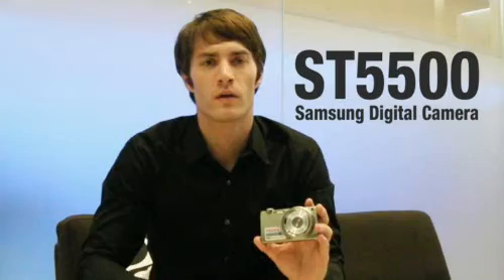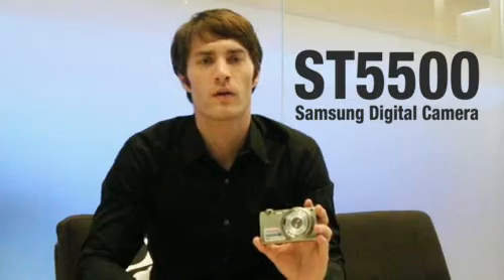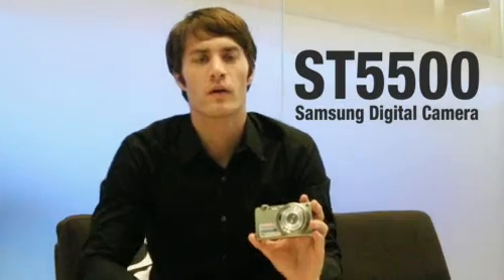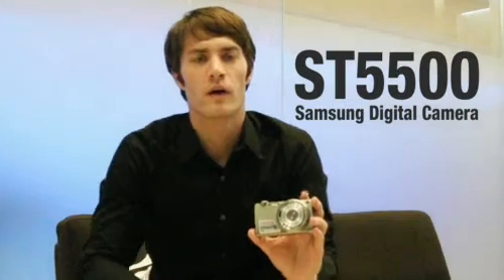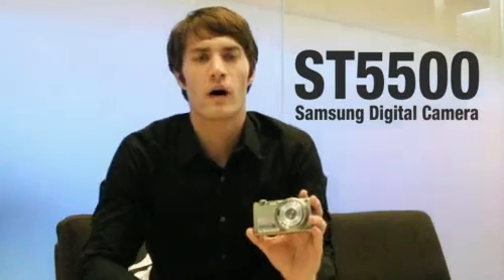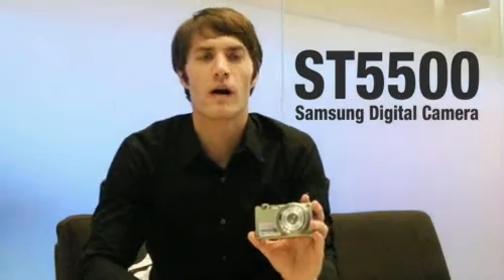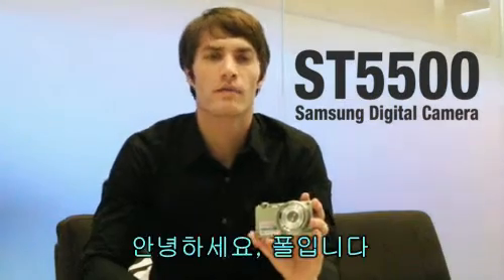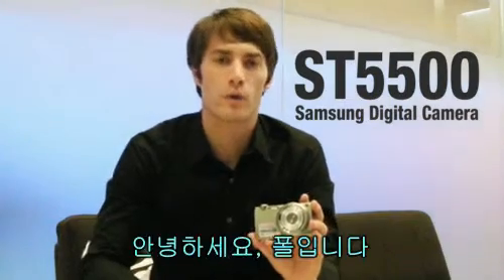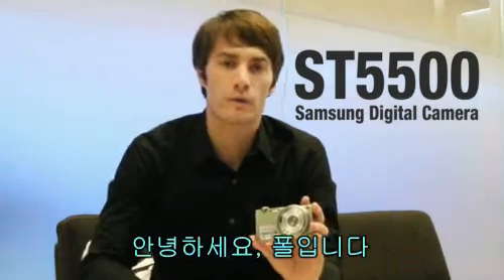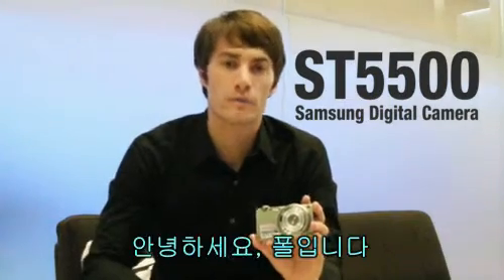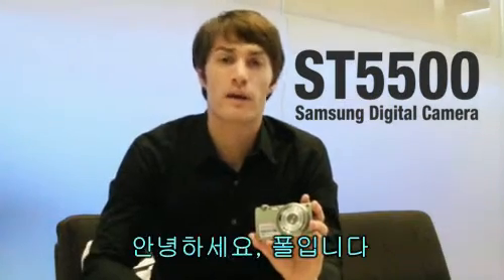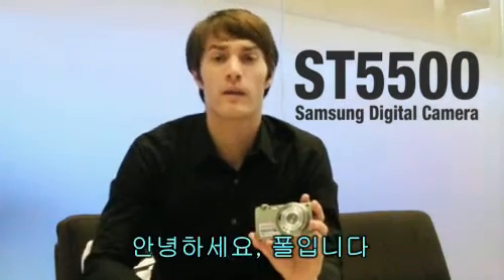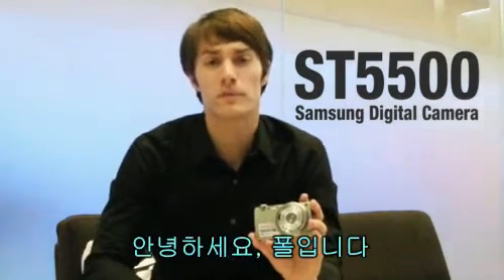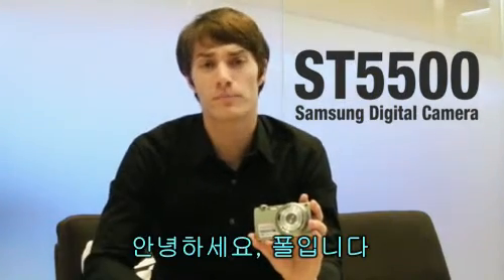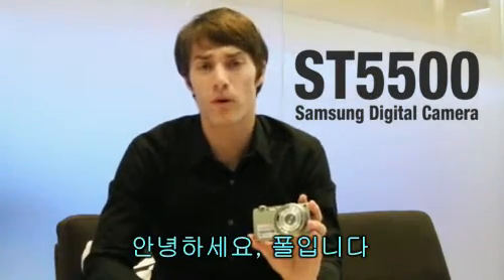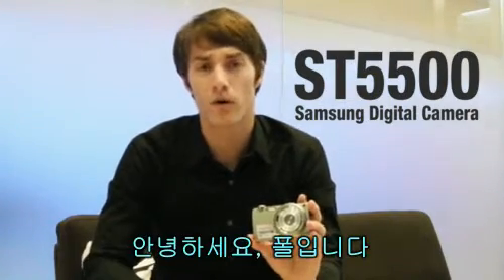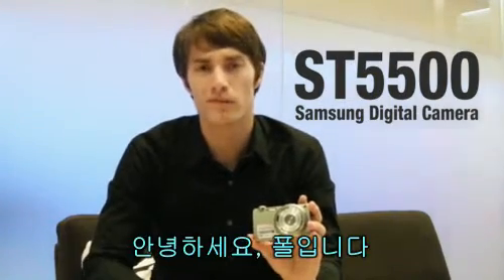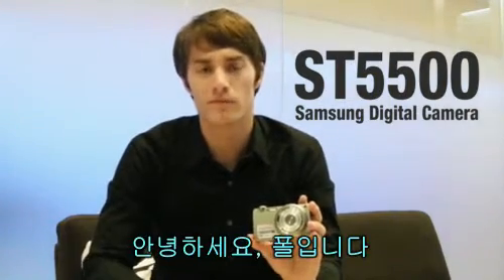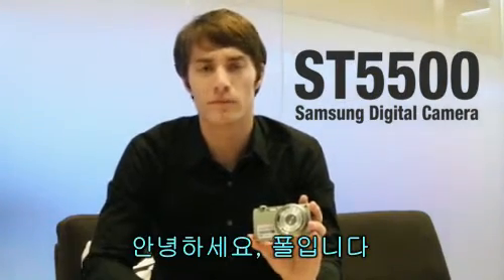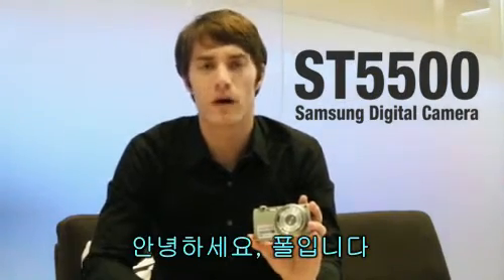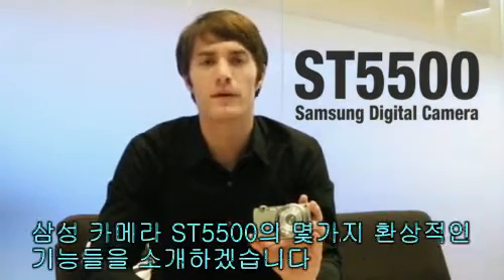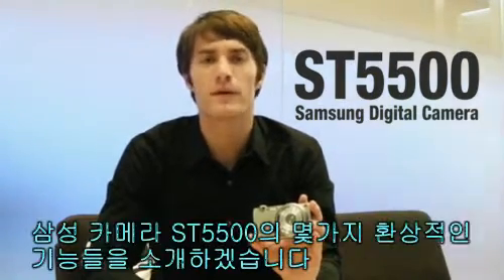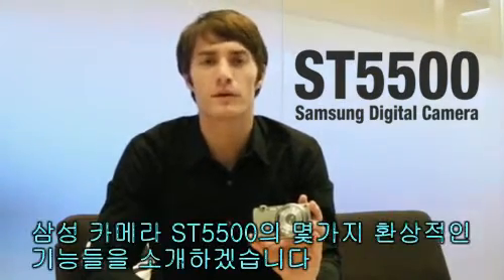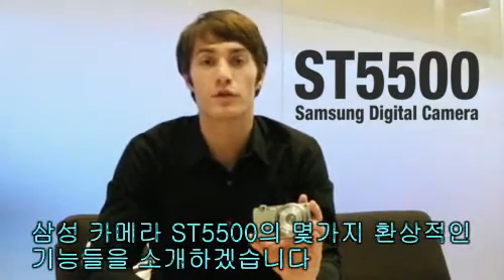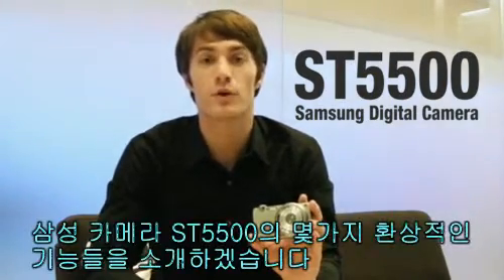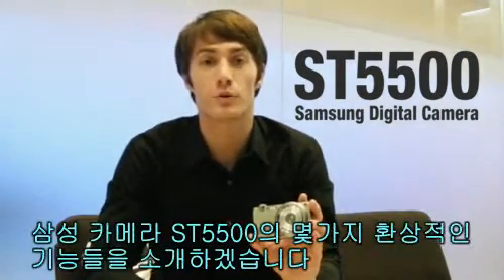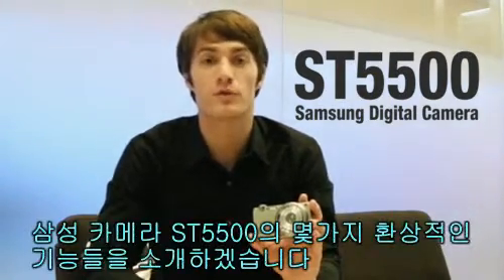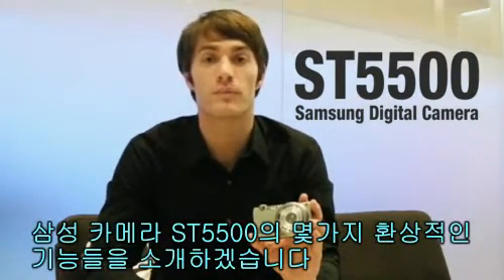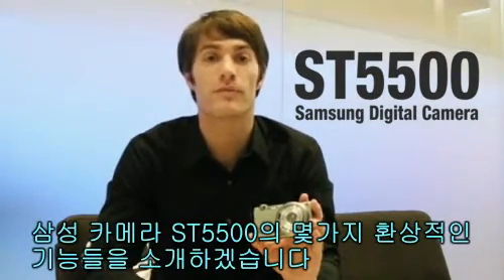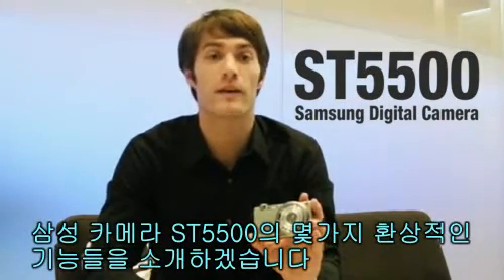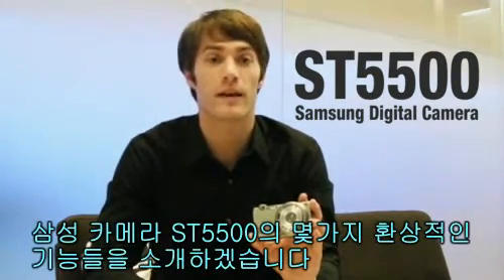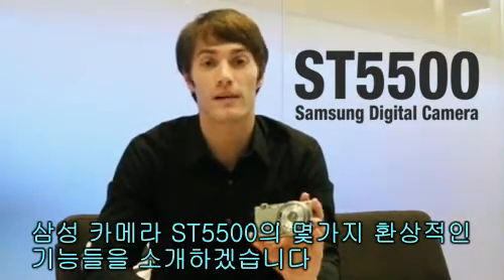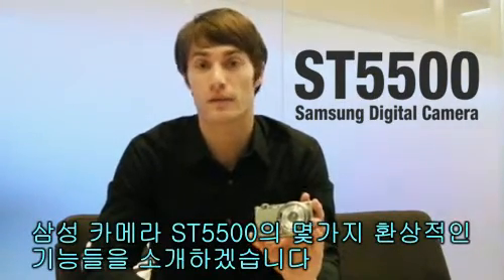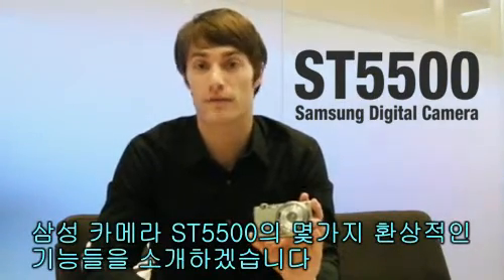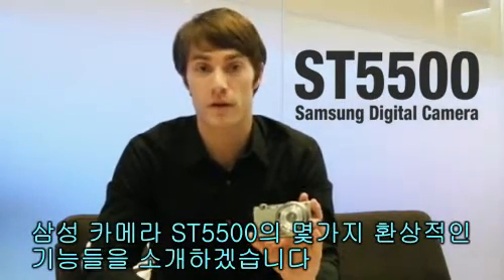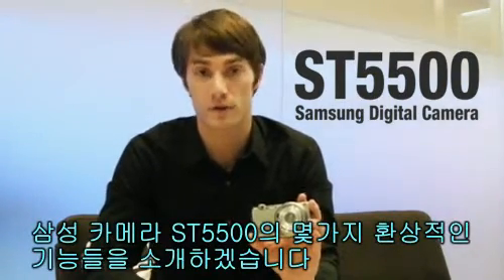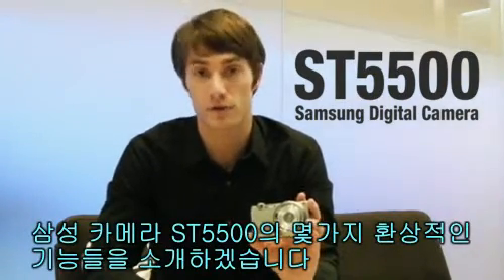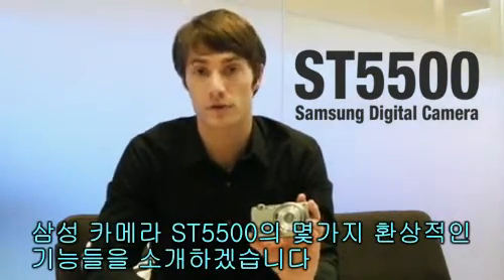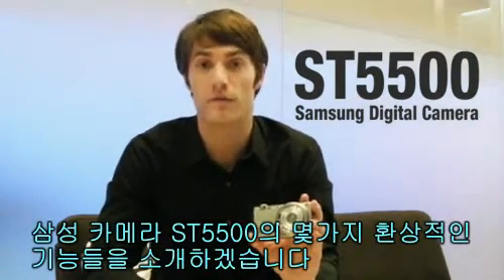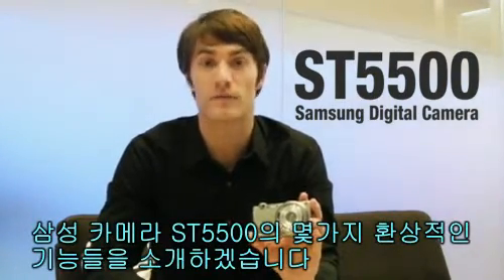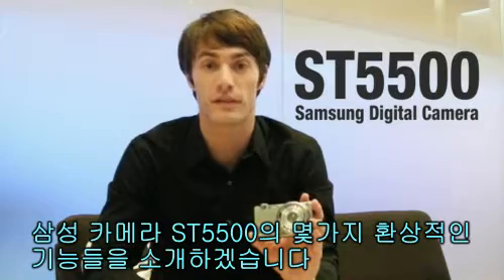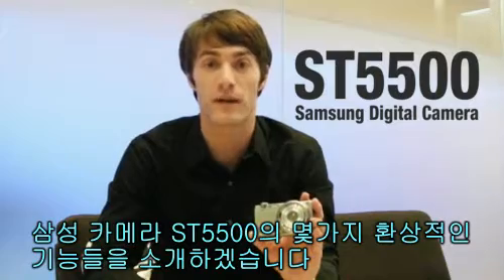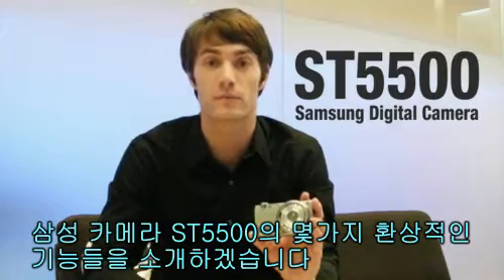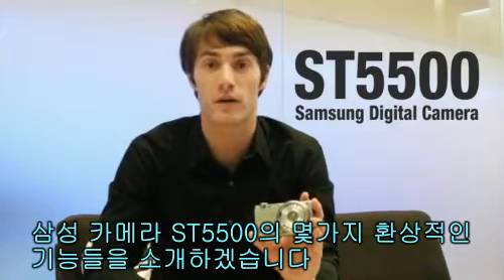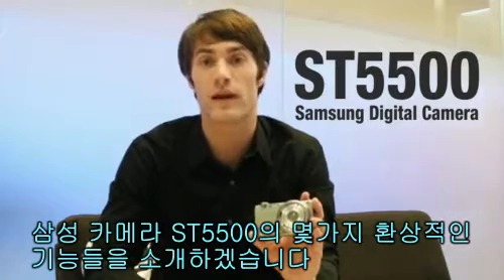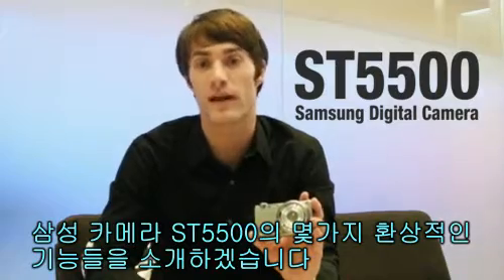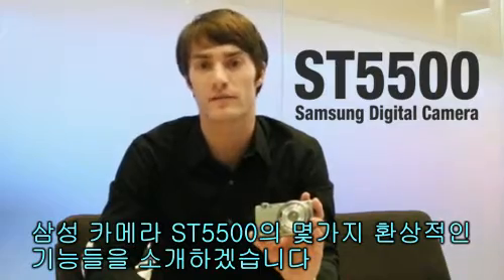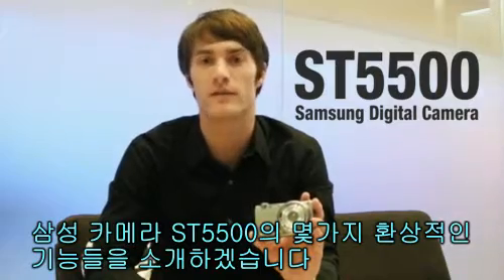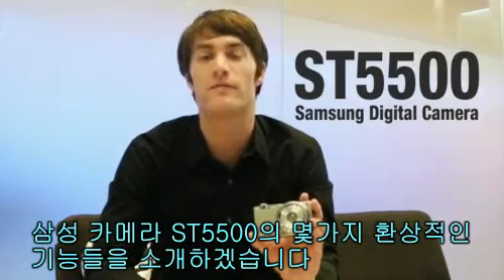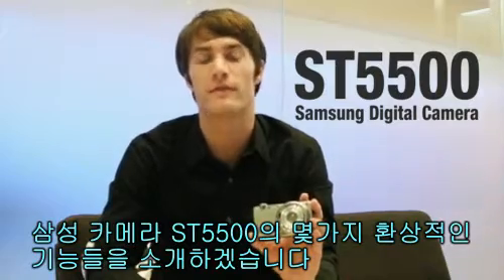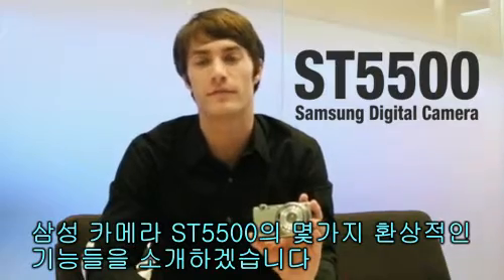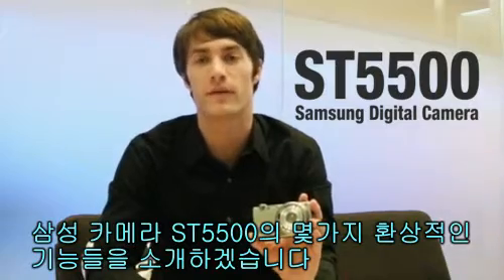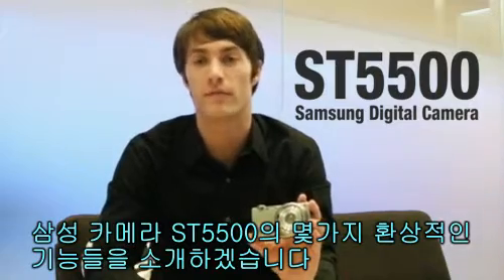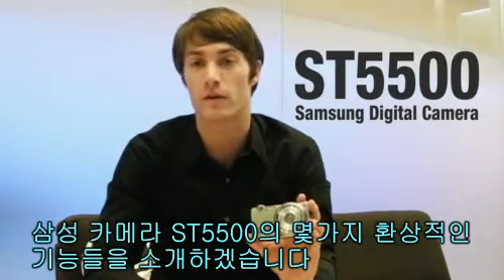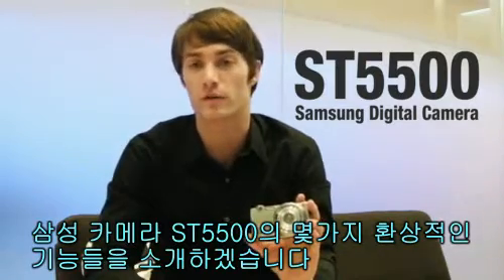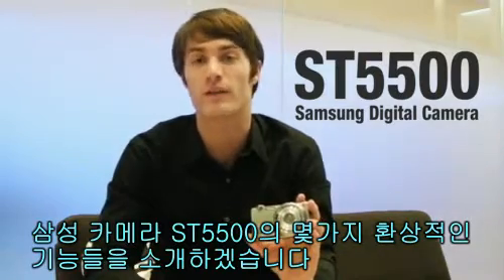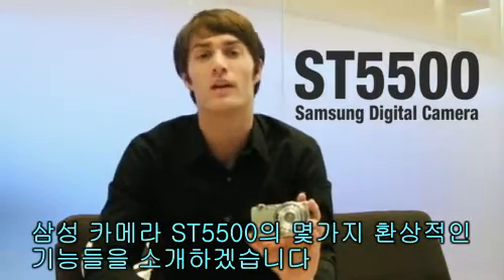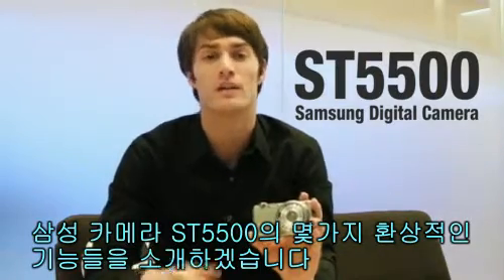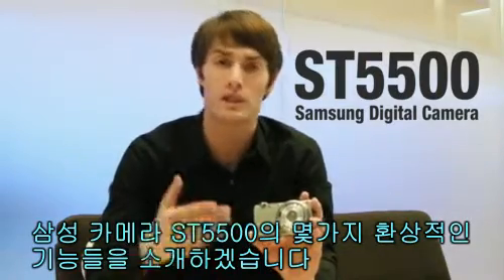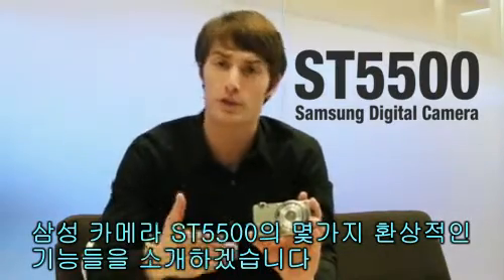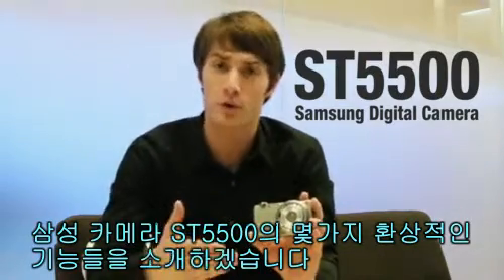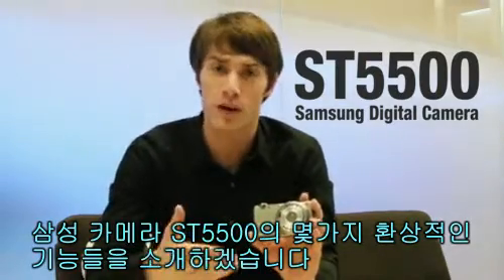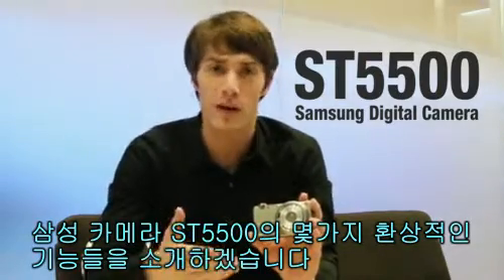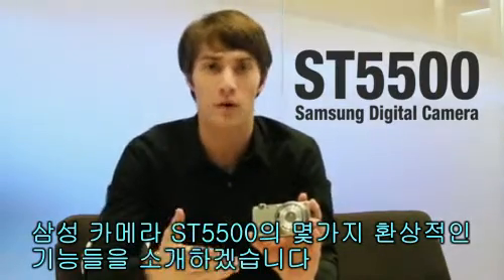Hi everyone, my name is Paul. I'm here to show you some fantastic functions of the Samsung ST5500 digital camera.